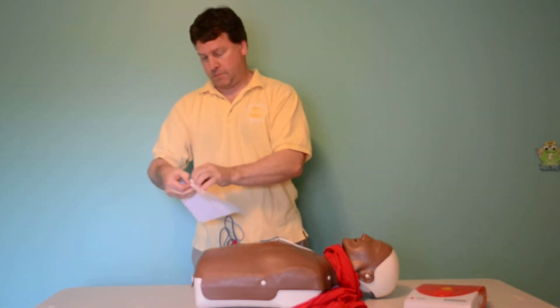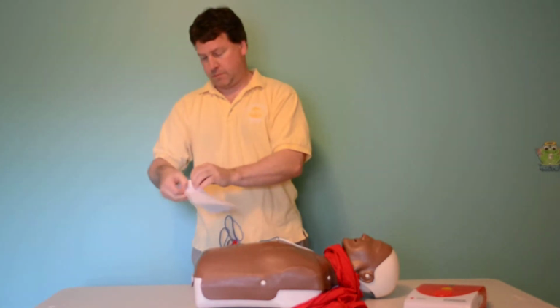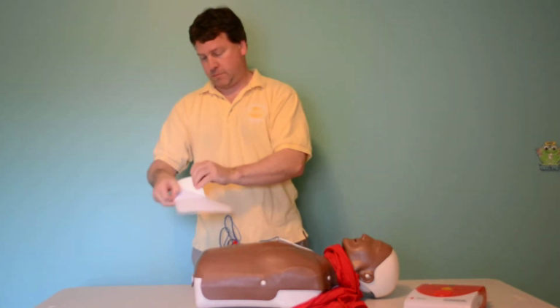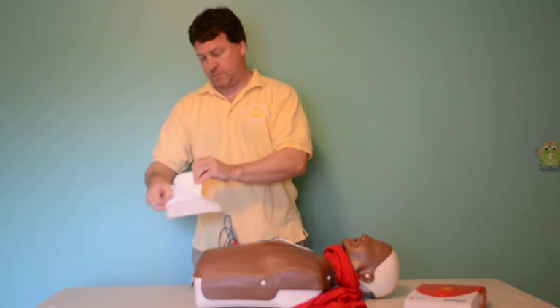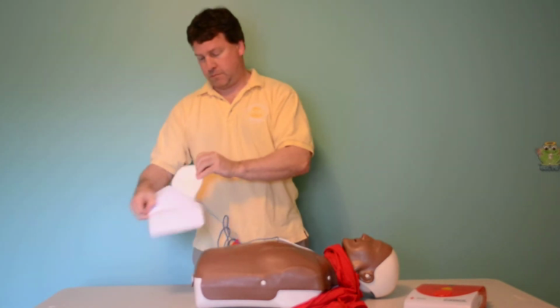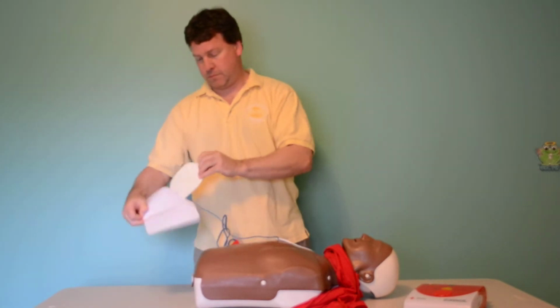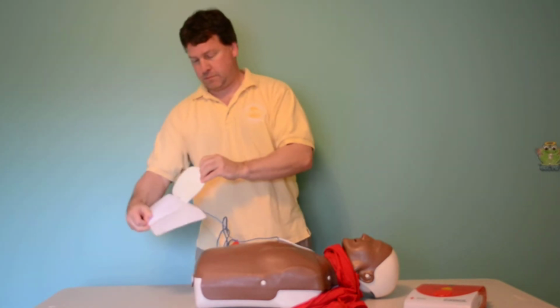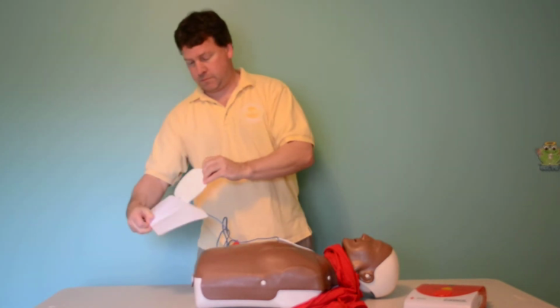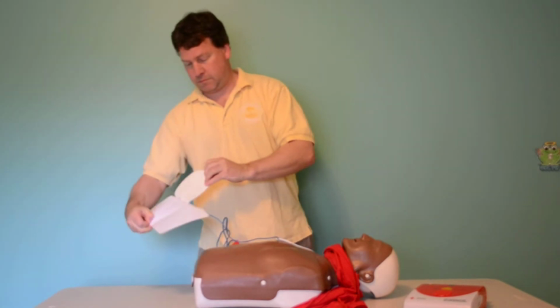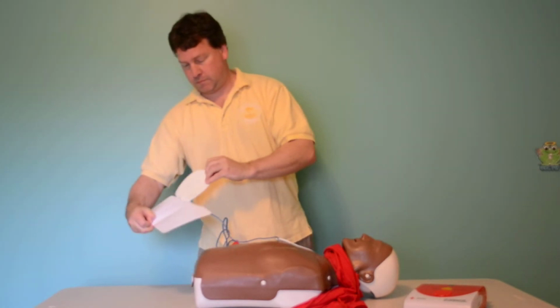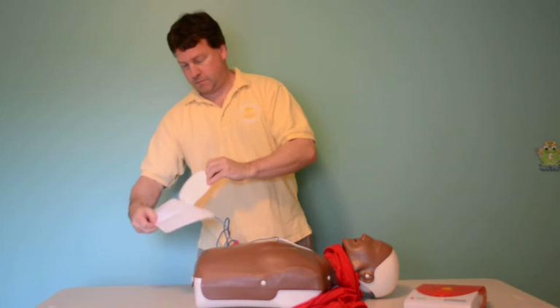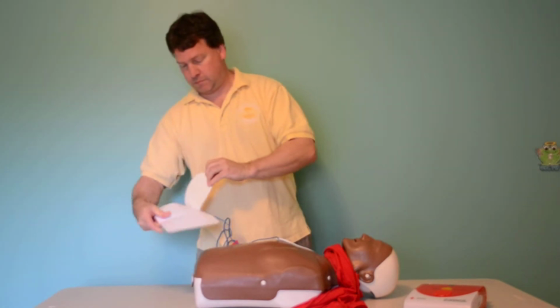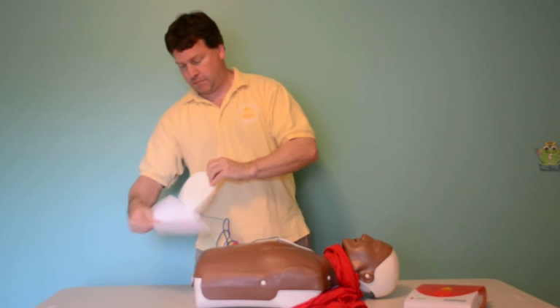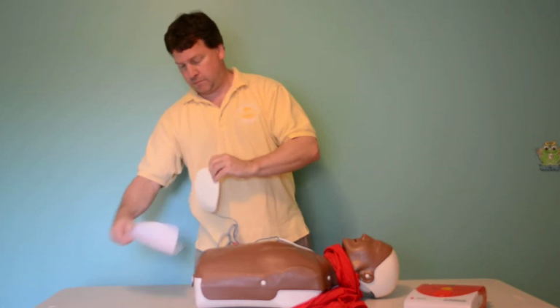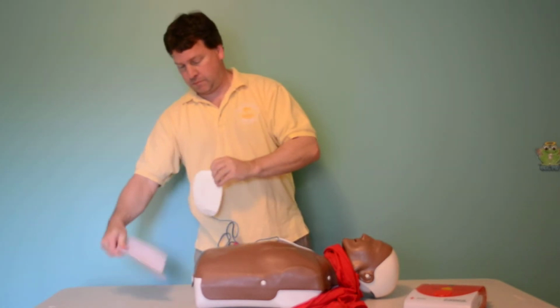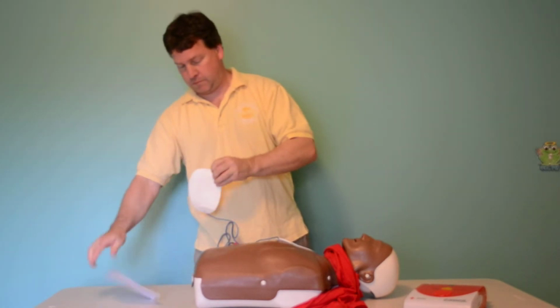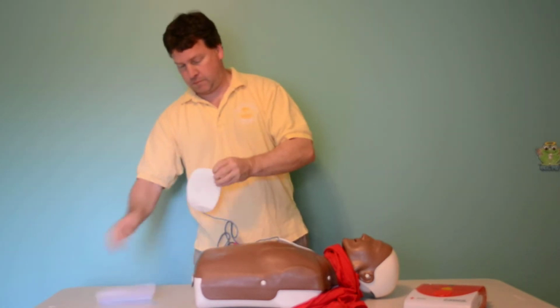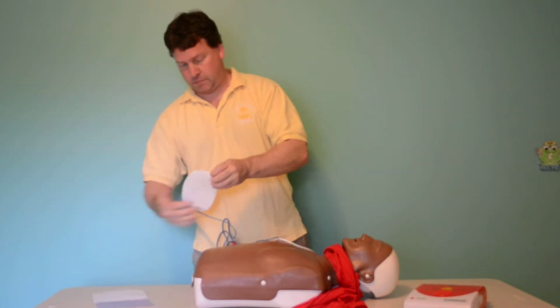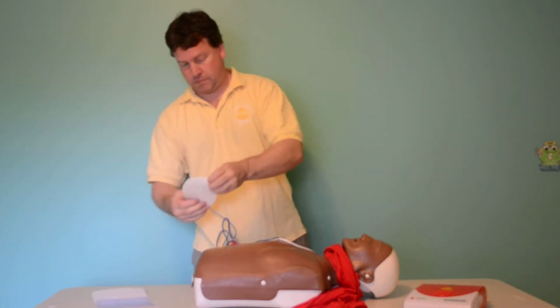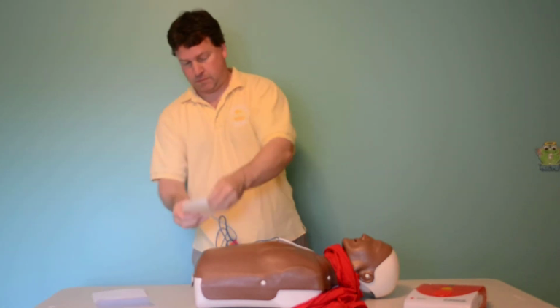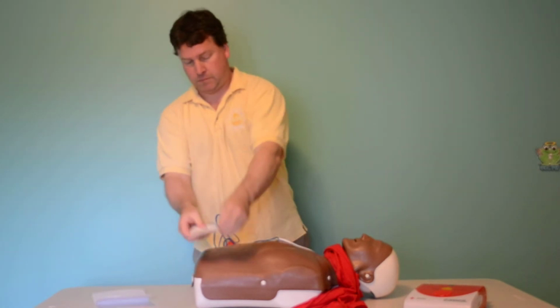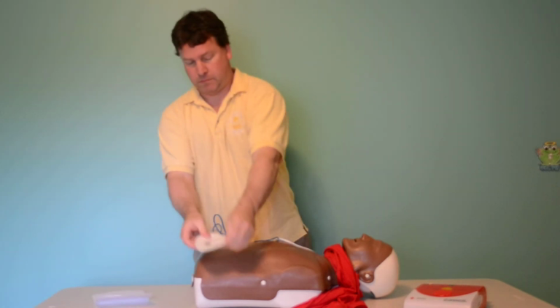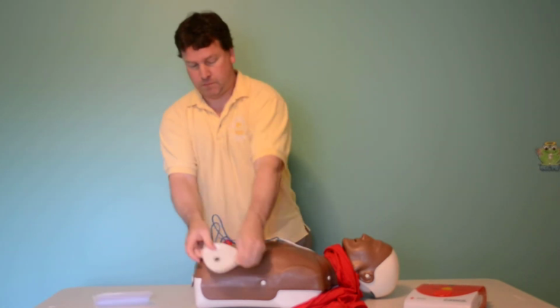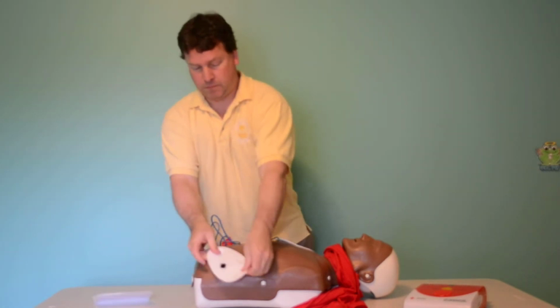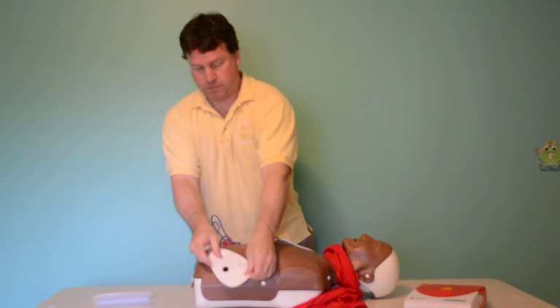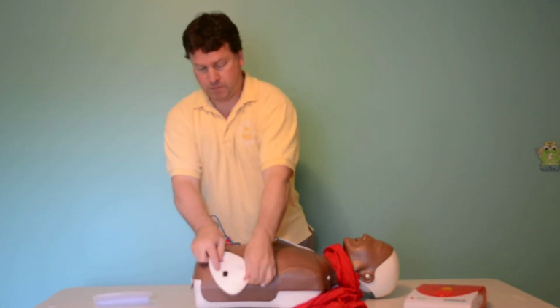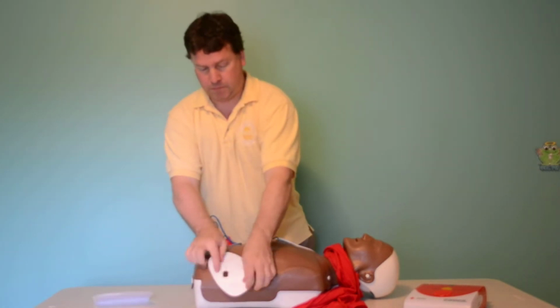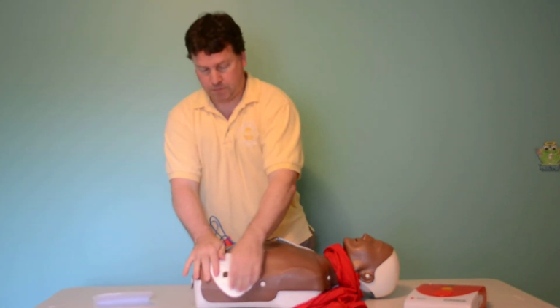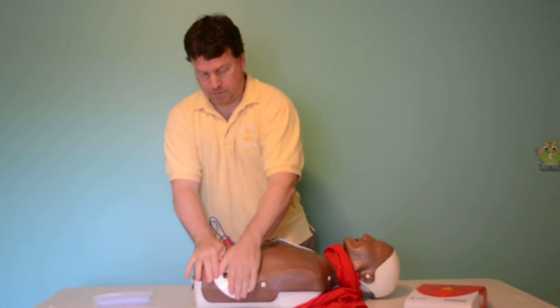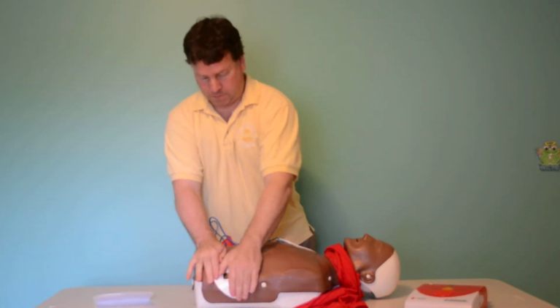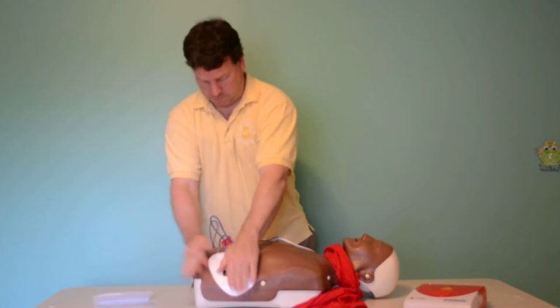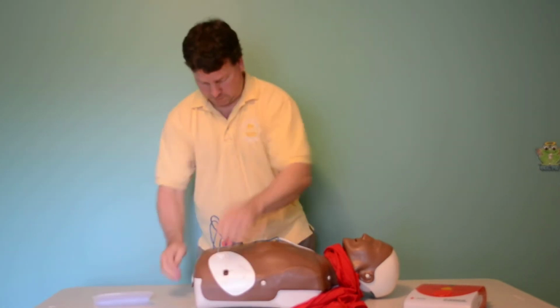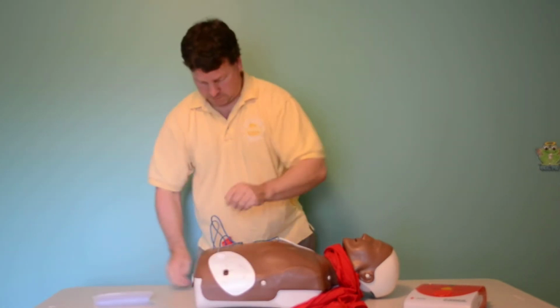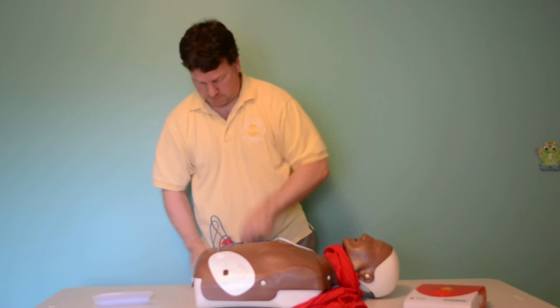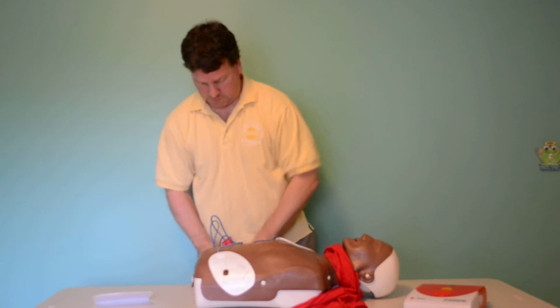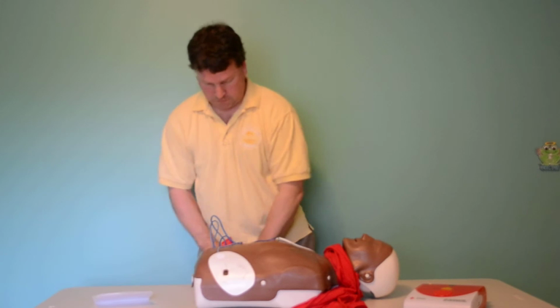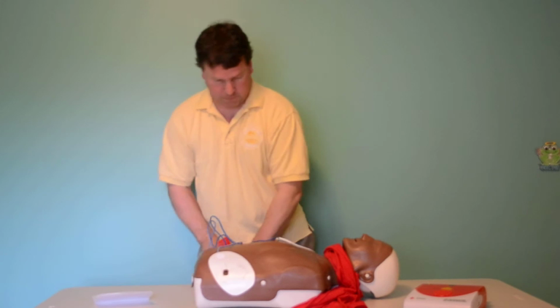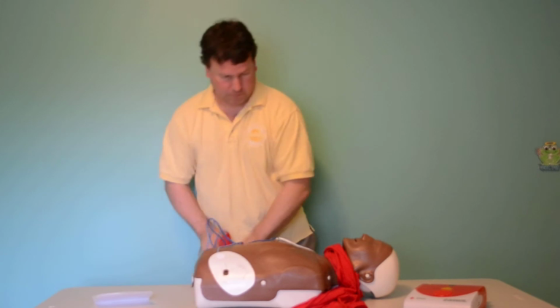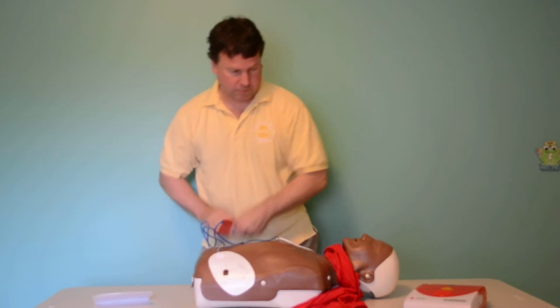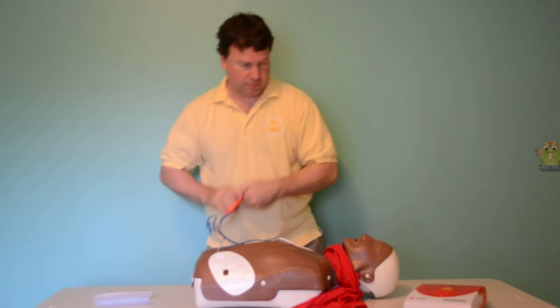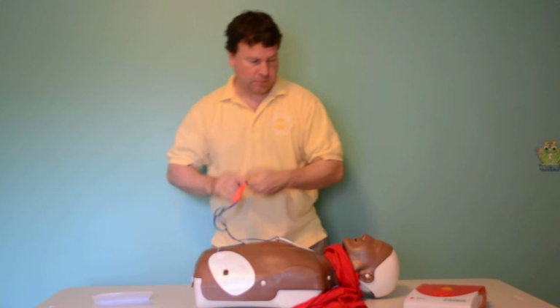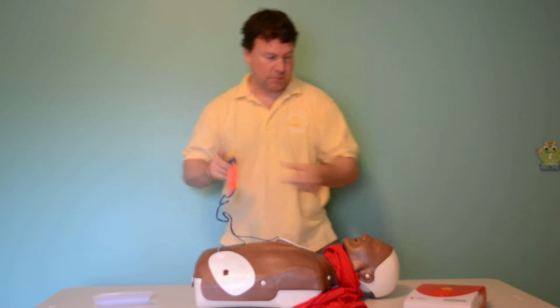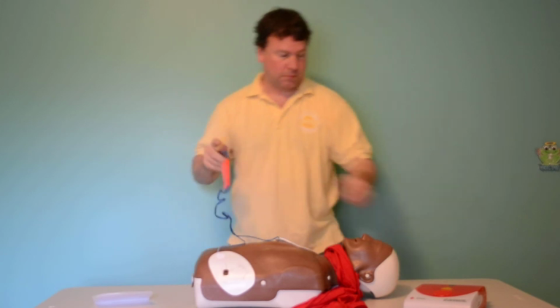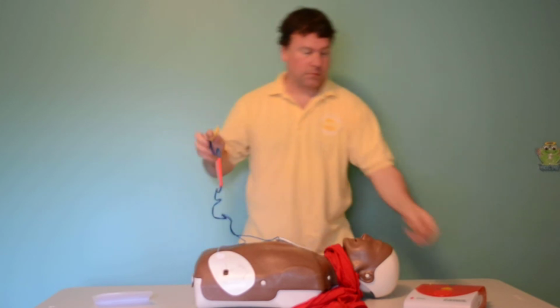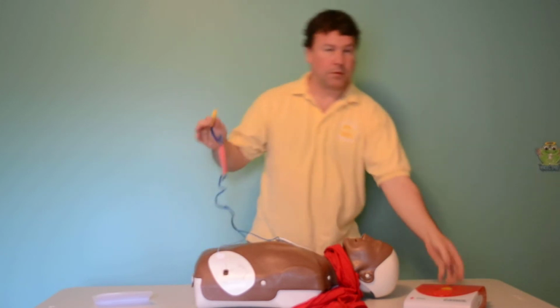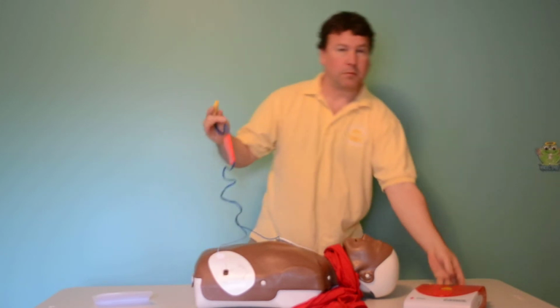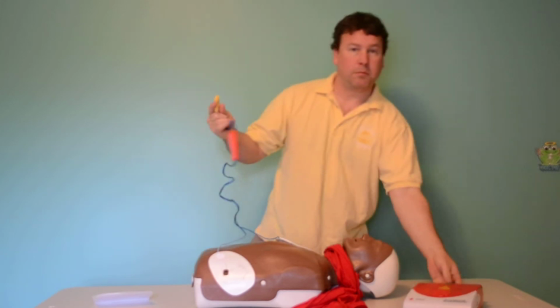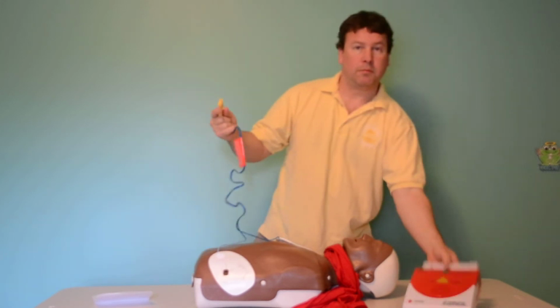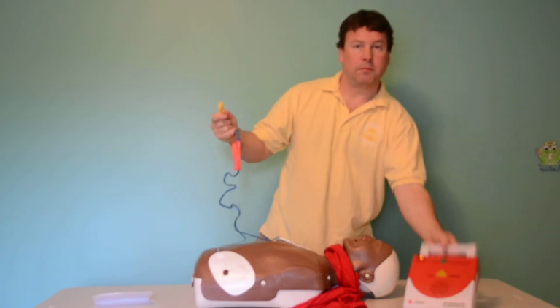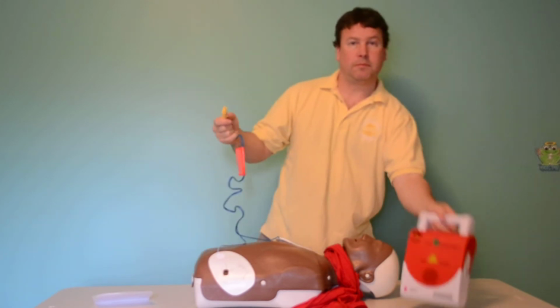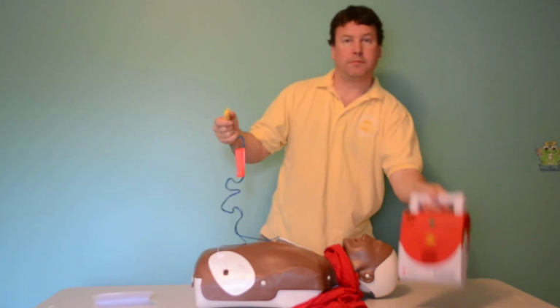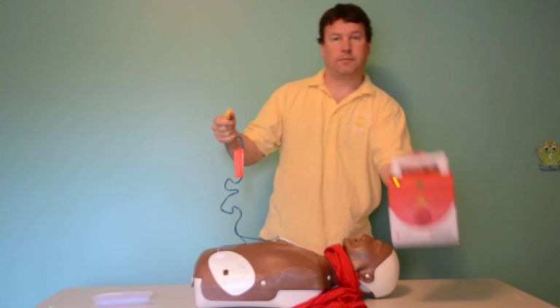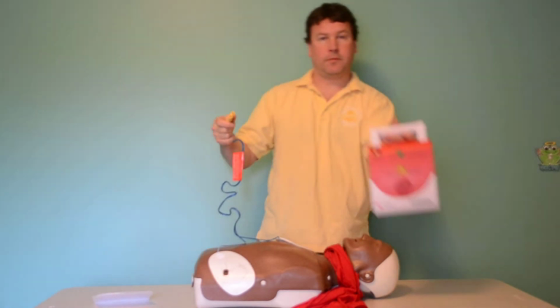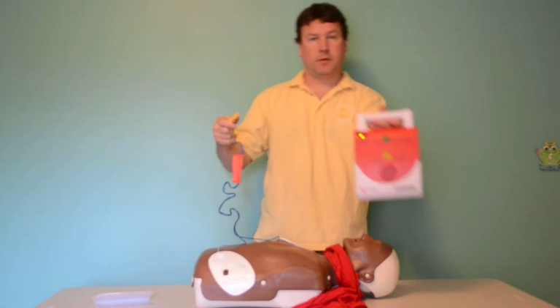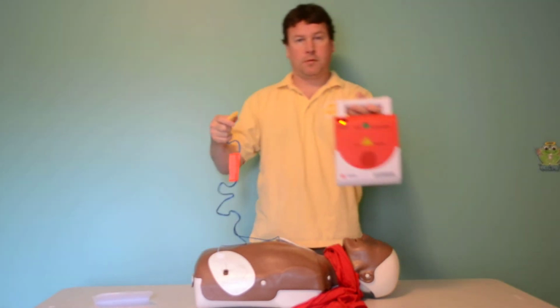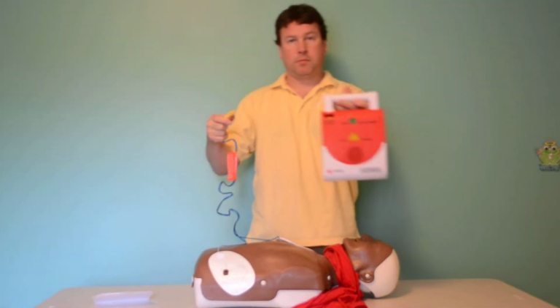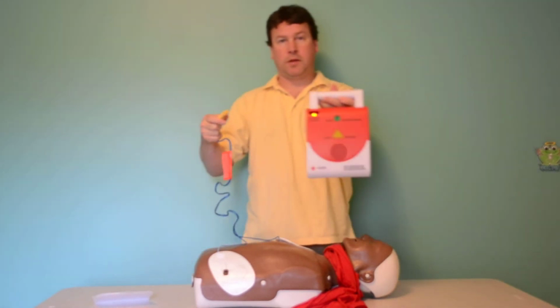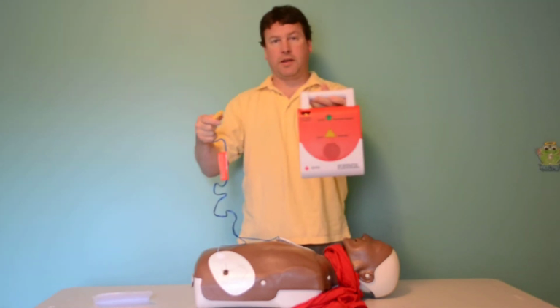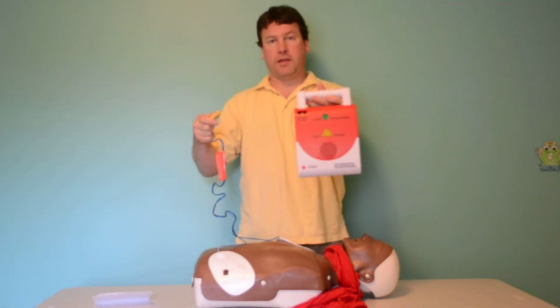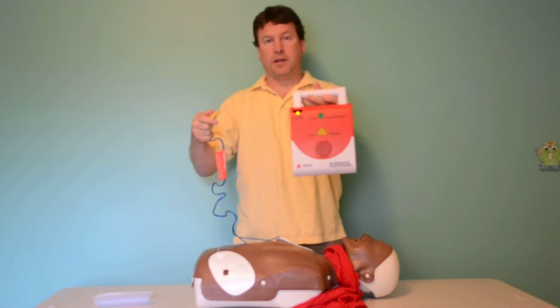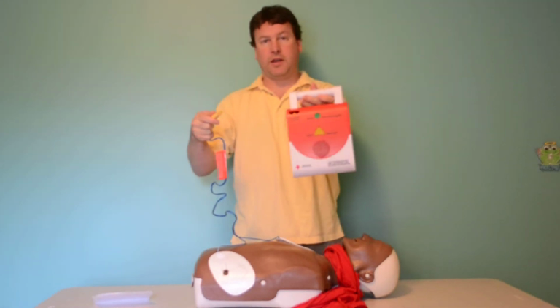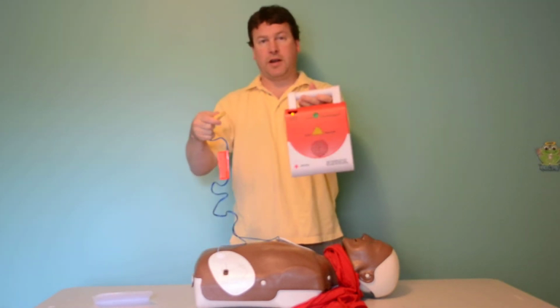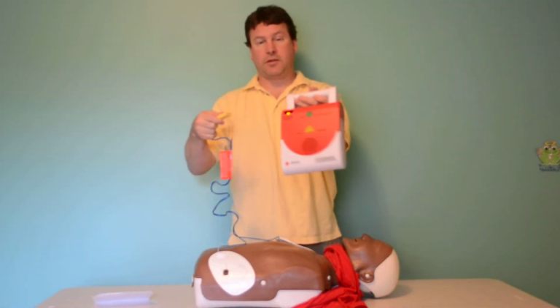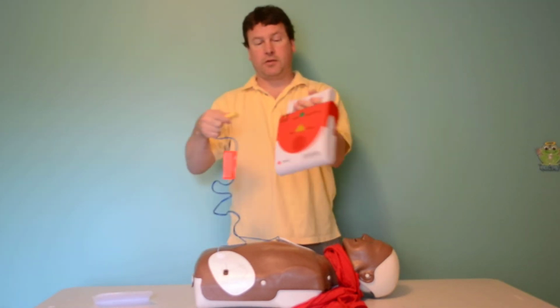Plug in the connector. Check the connector and pads.